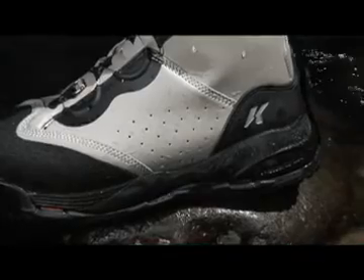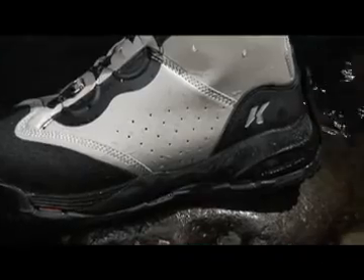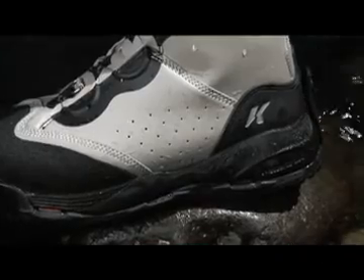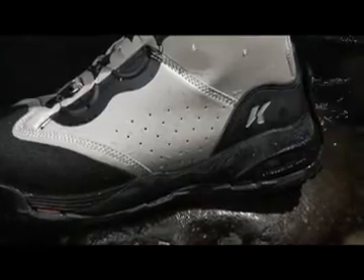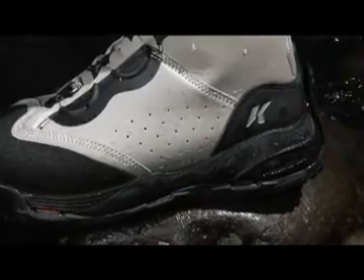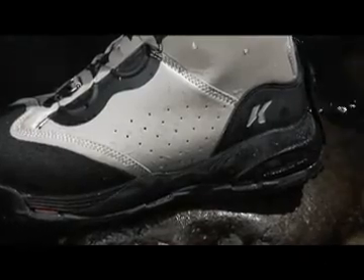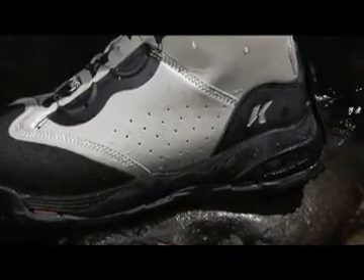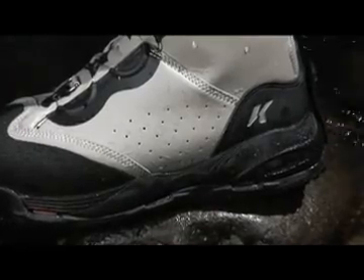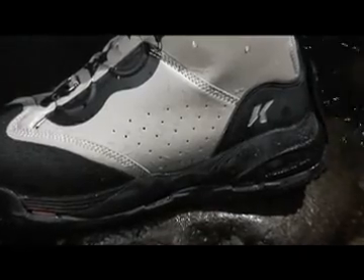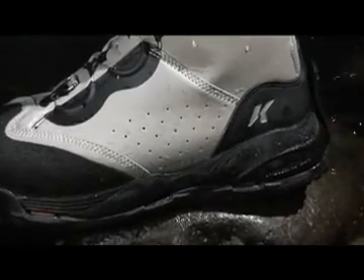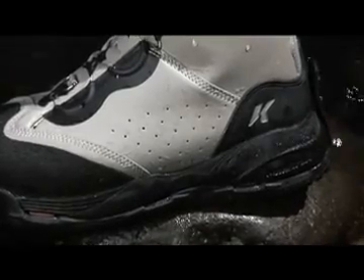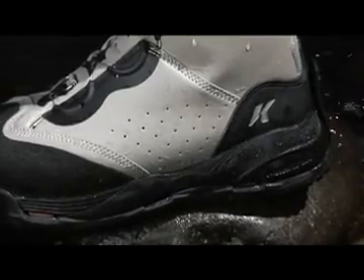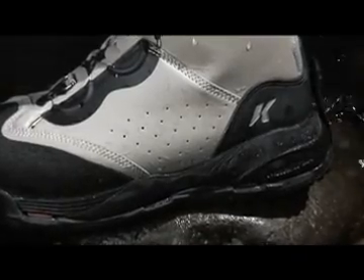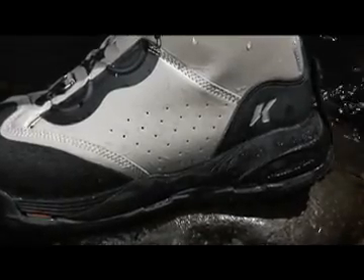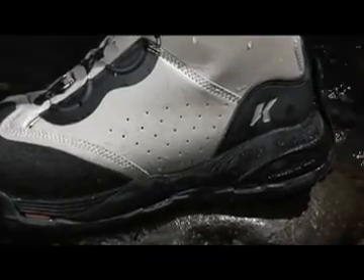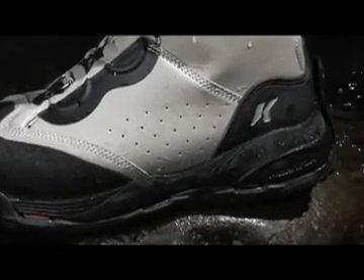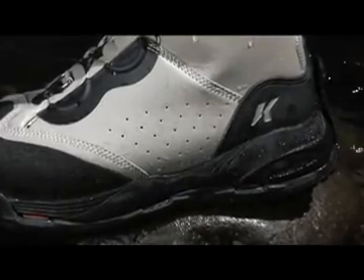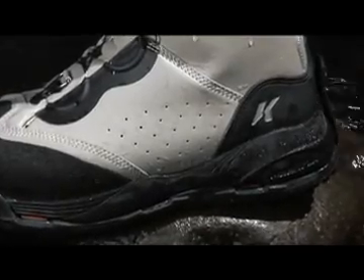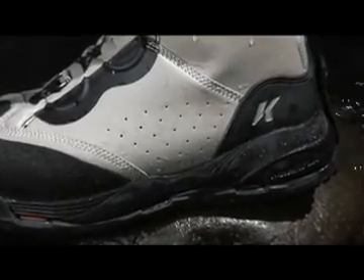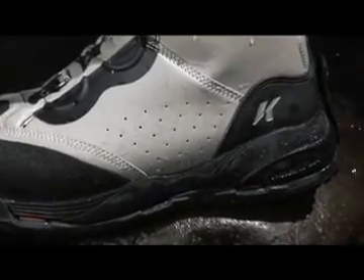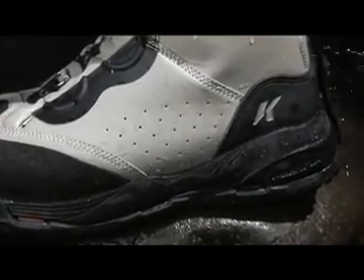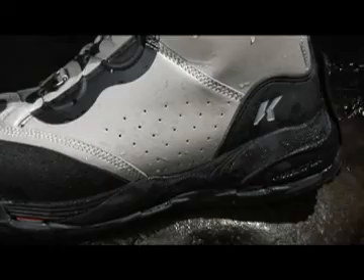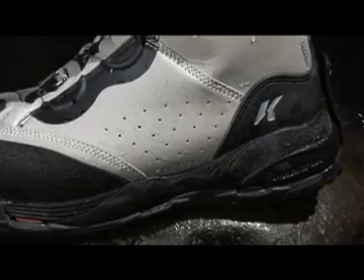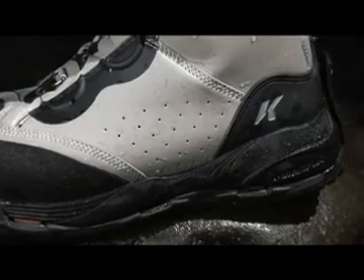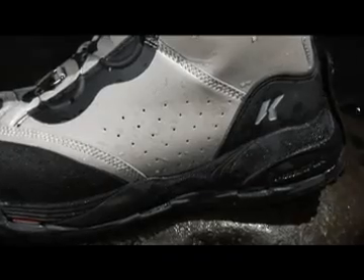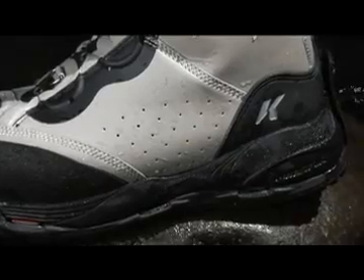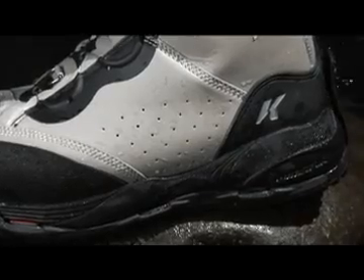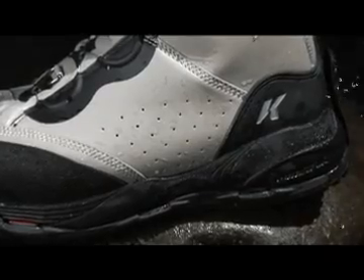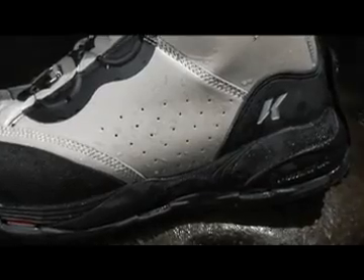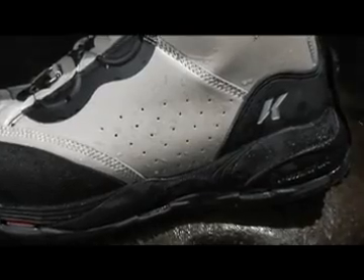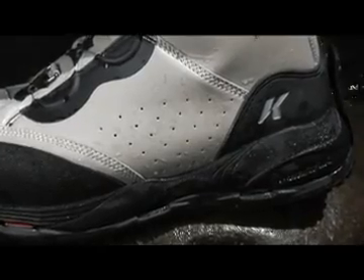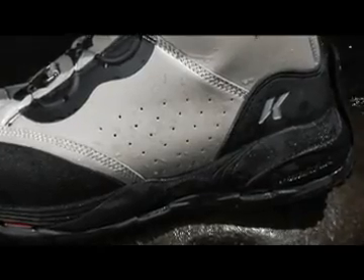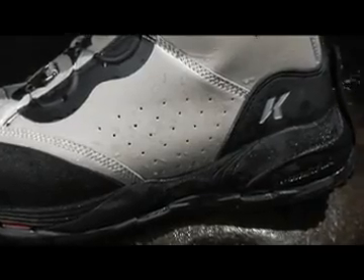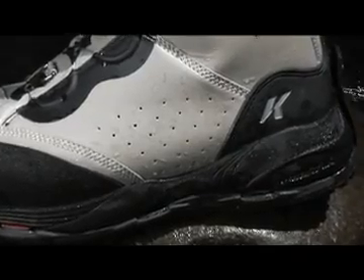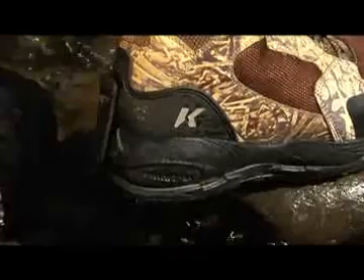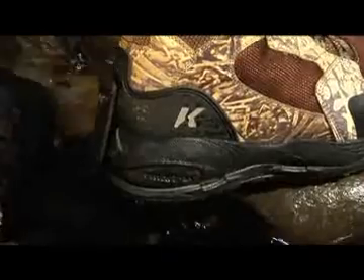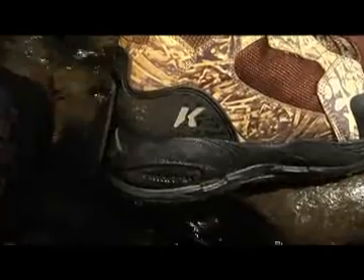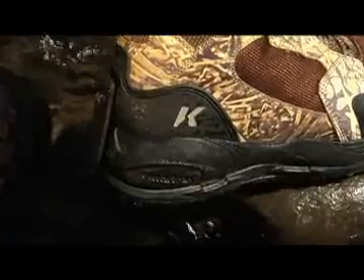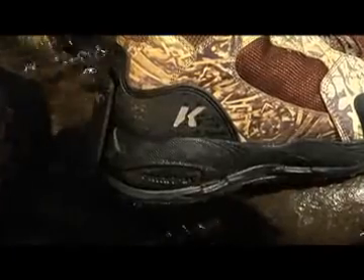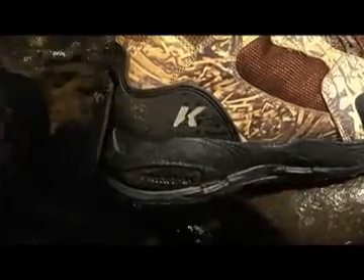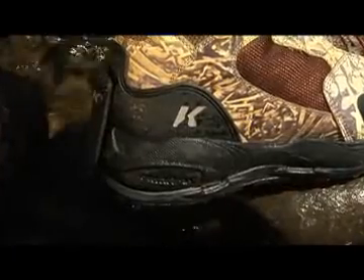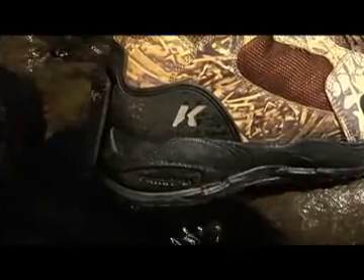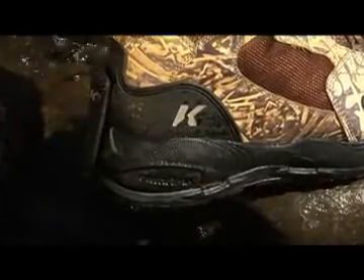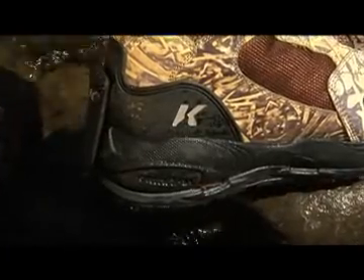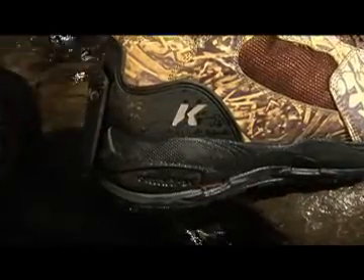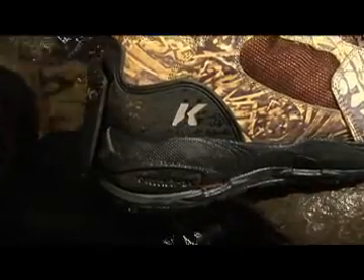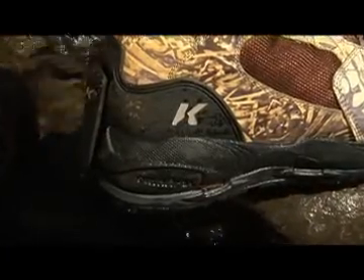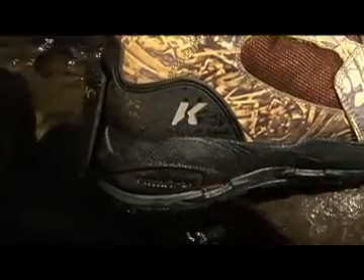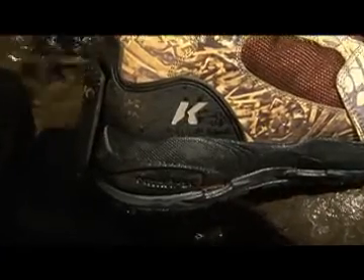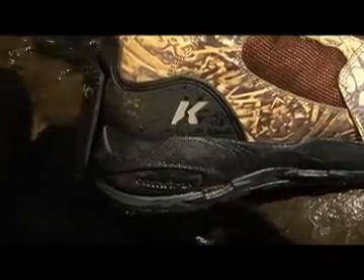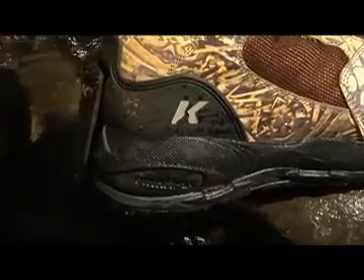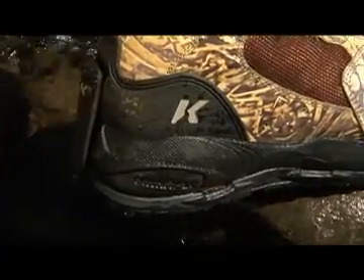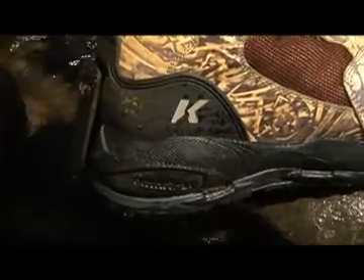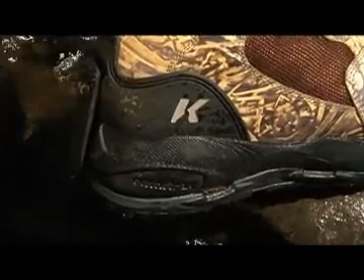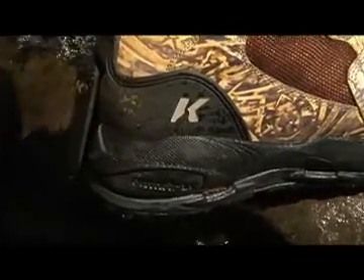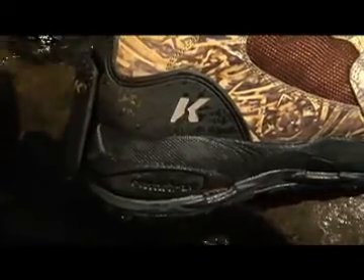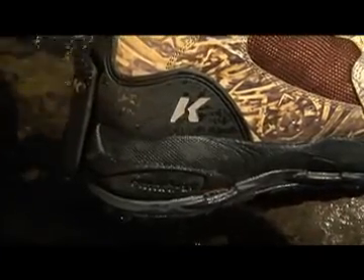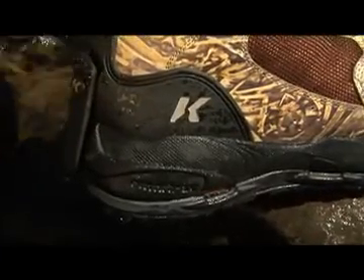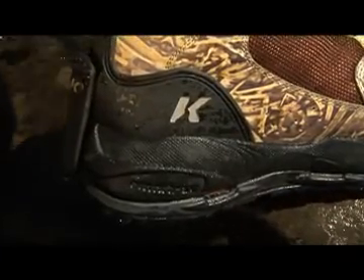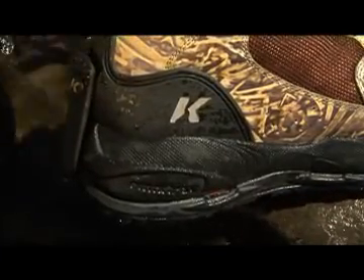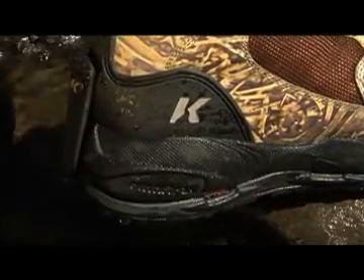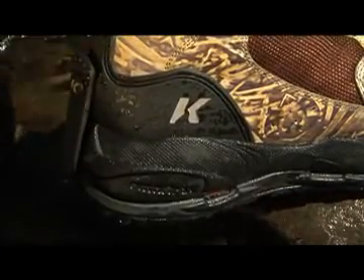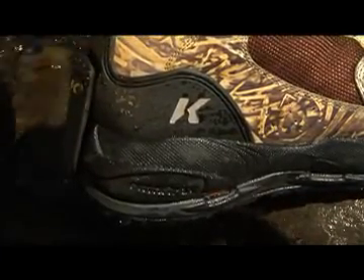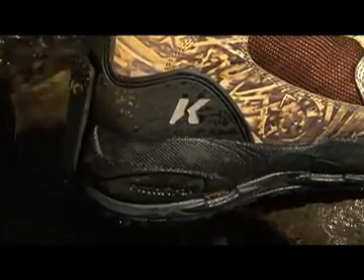The drainage ports are integrated into the midsole as a part of the sole system. This reduces water weight, keeping the boot light and therefore more comfortable.